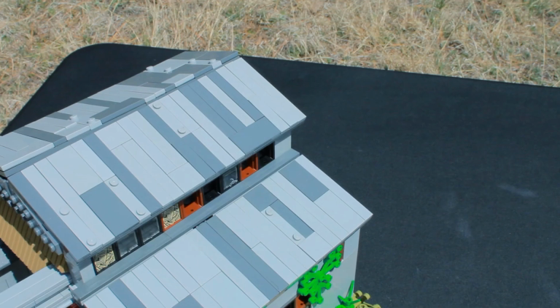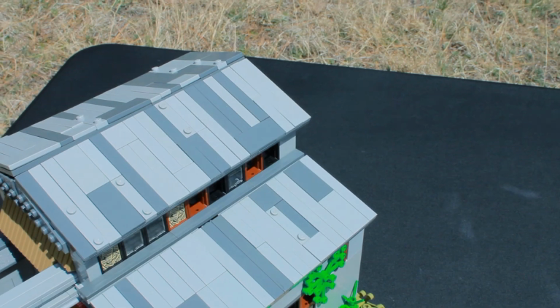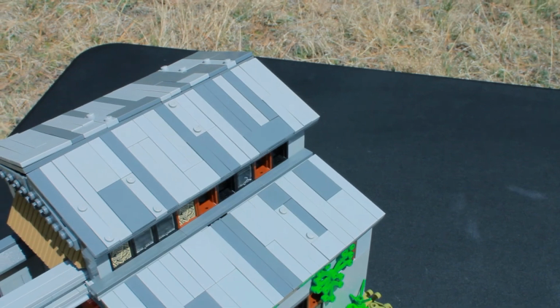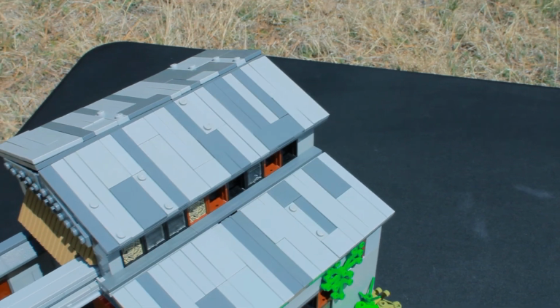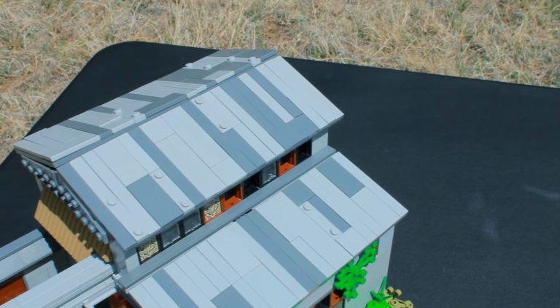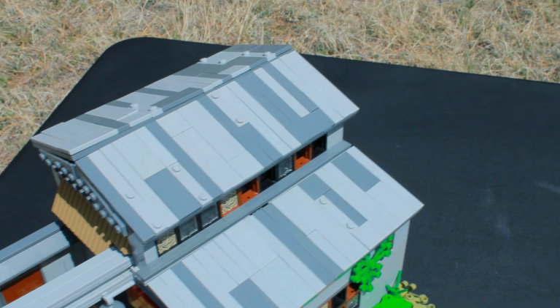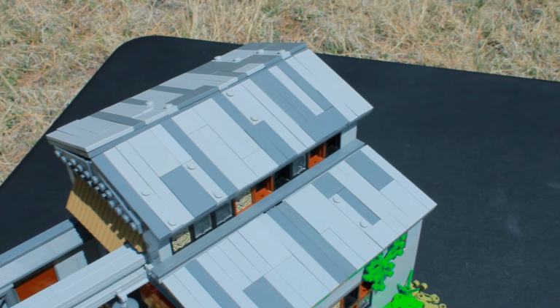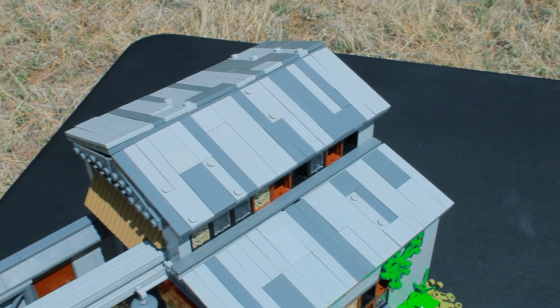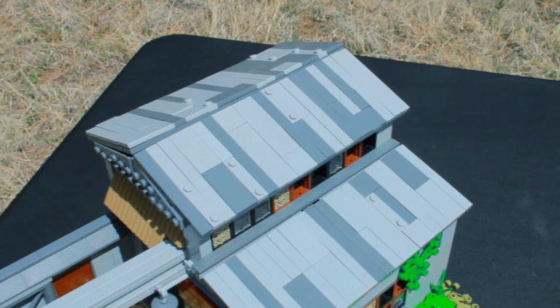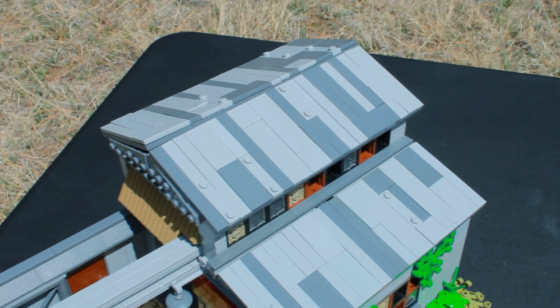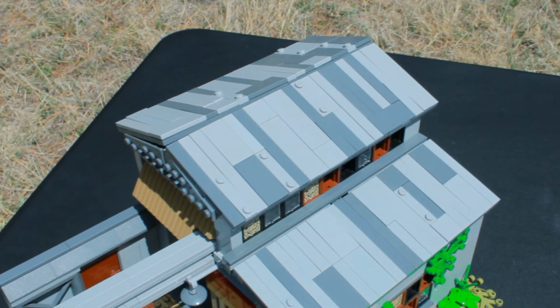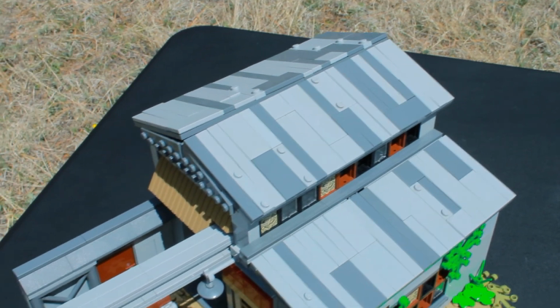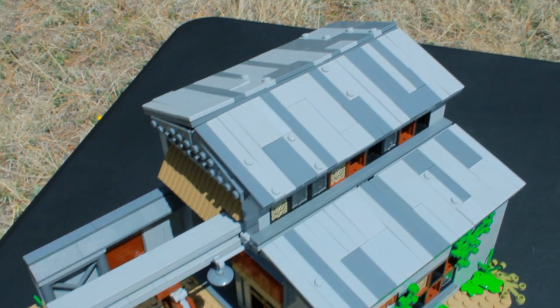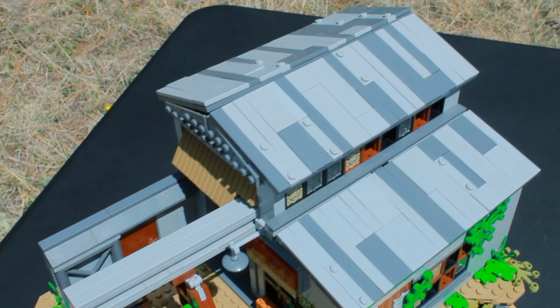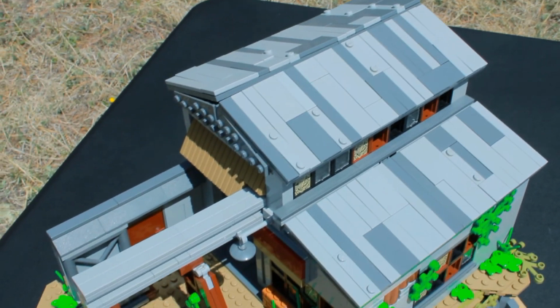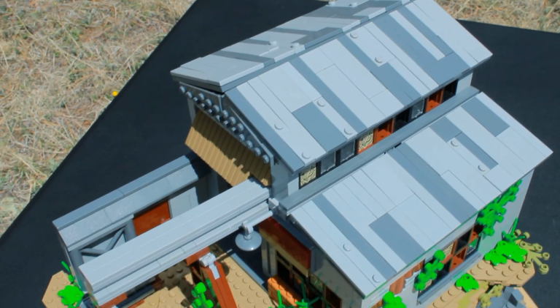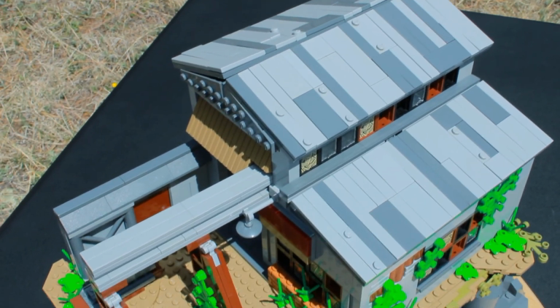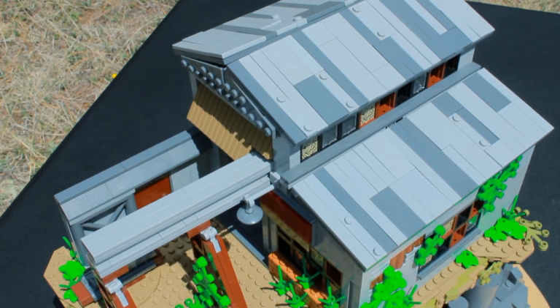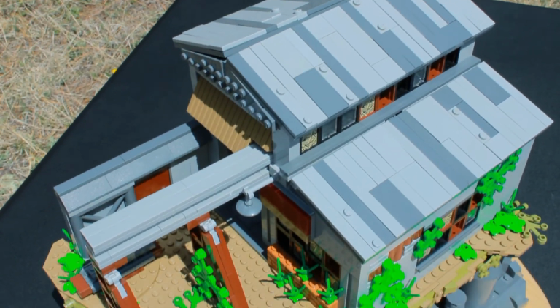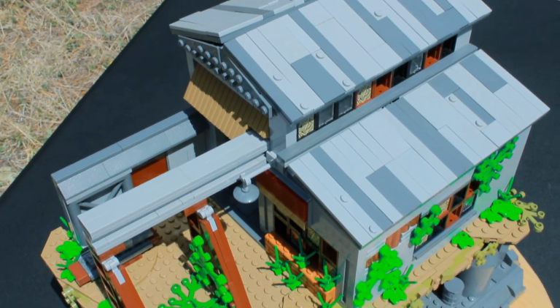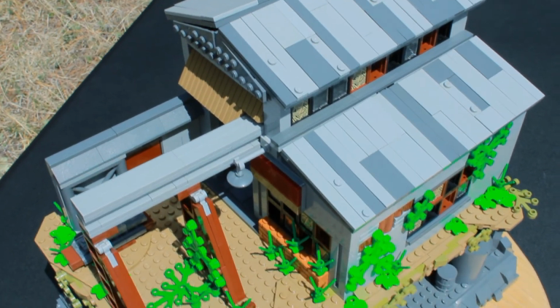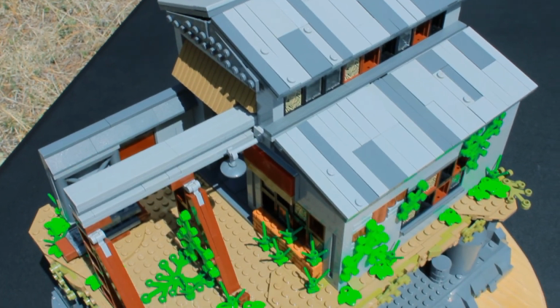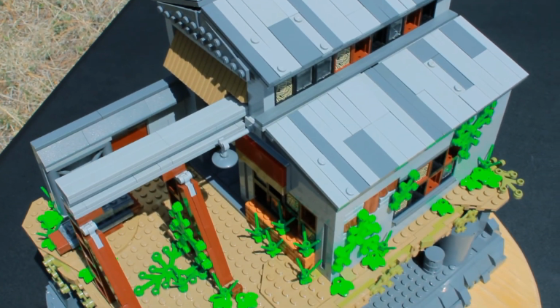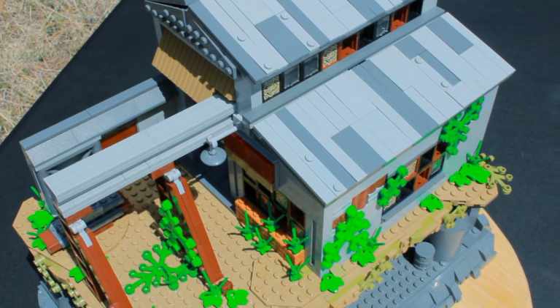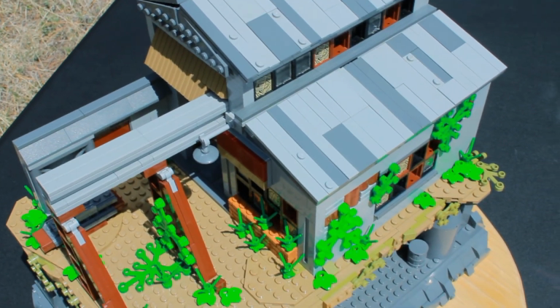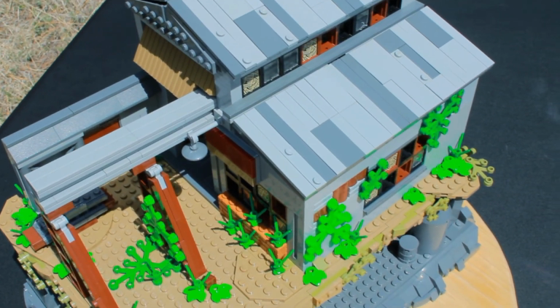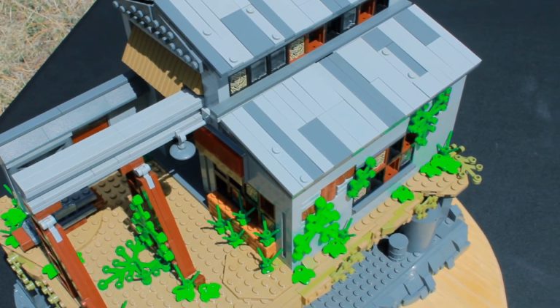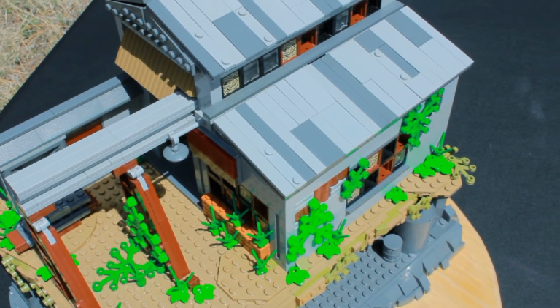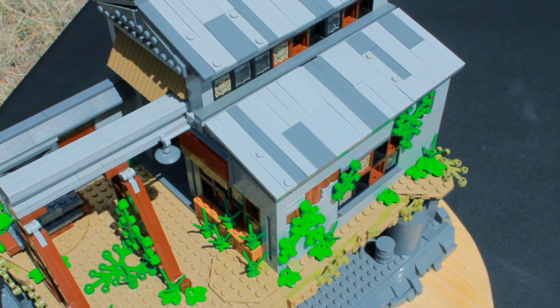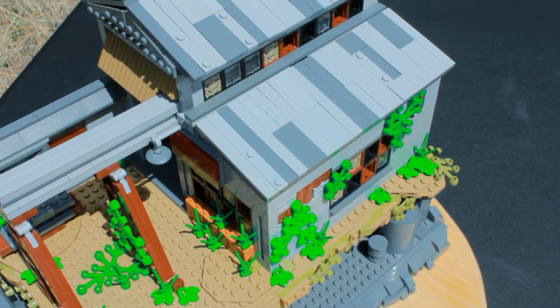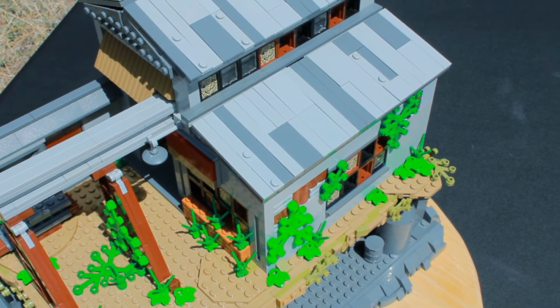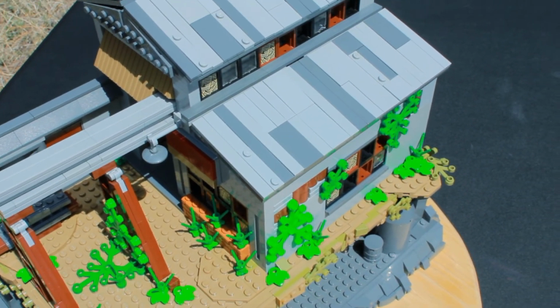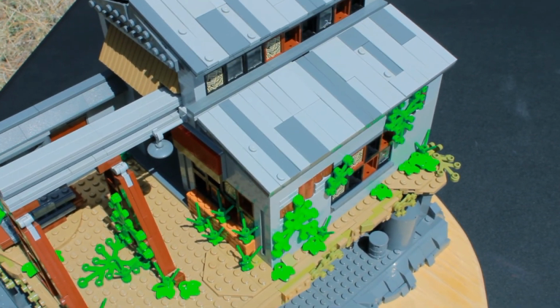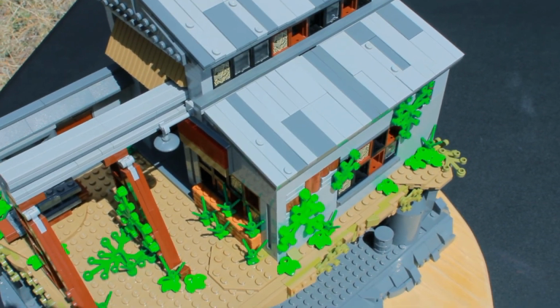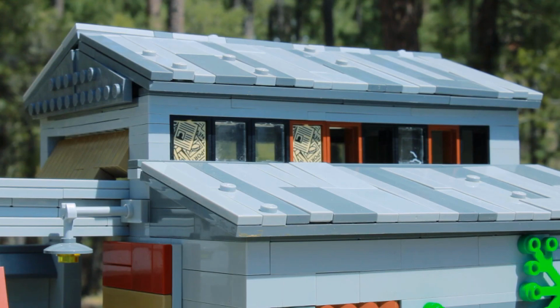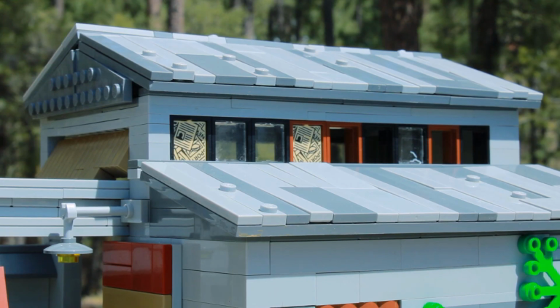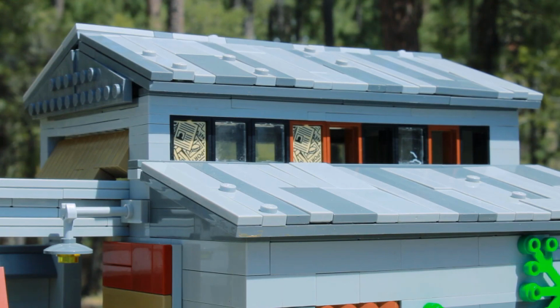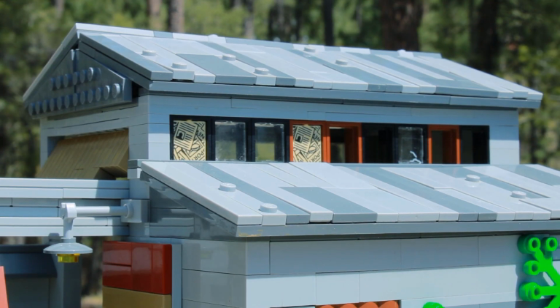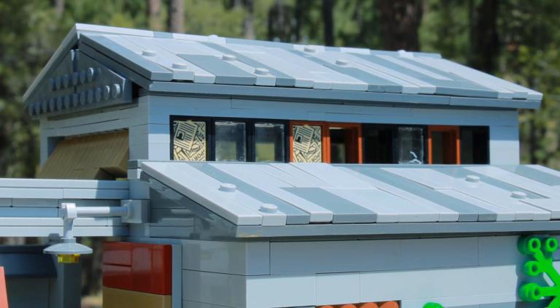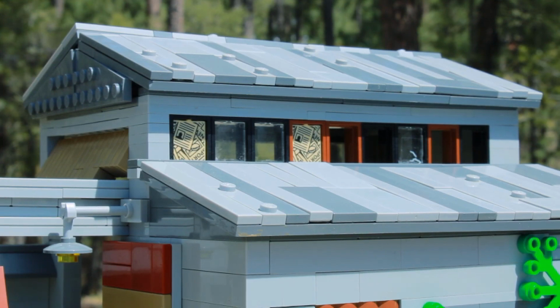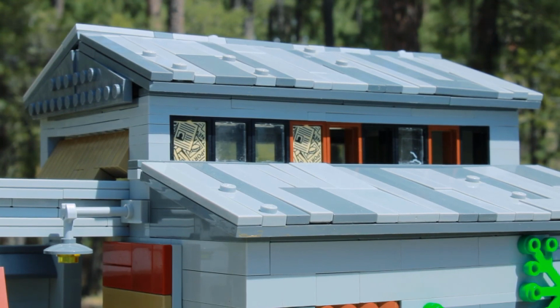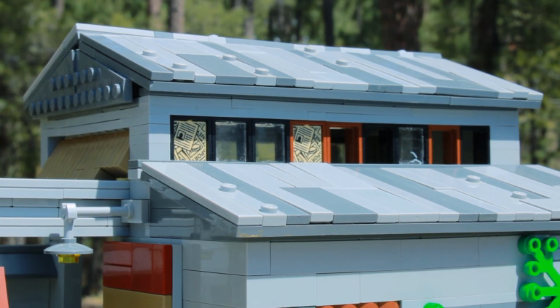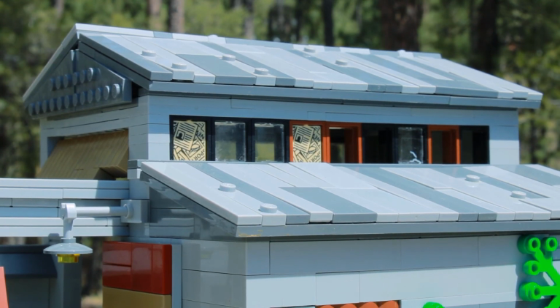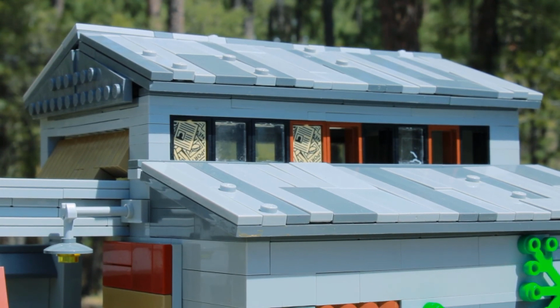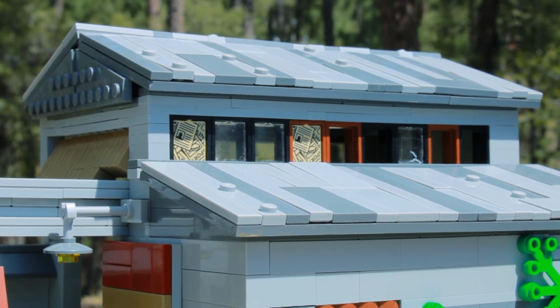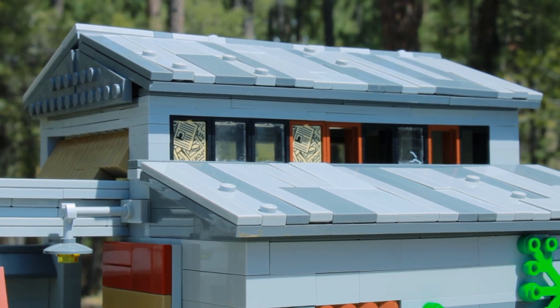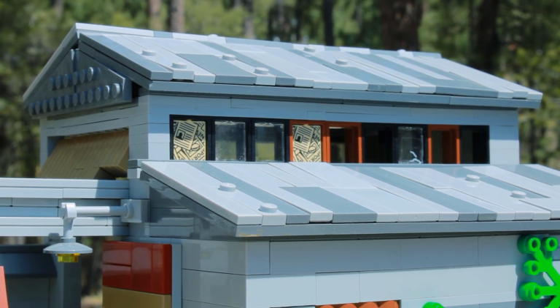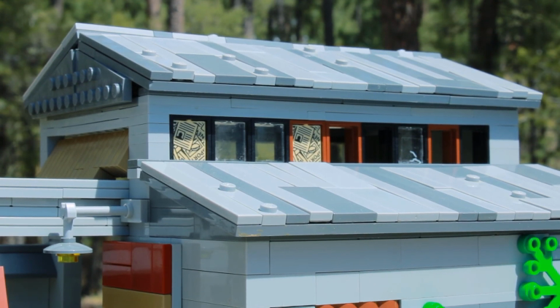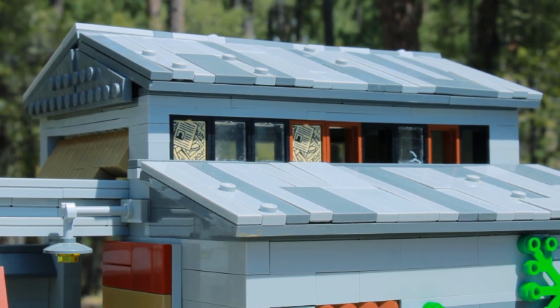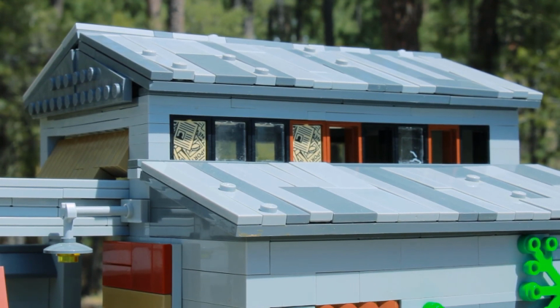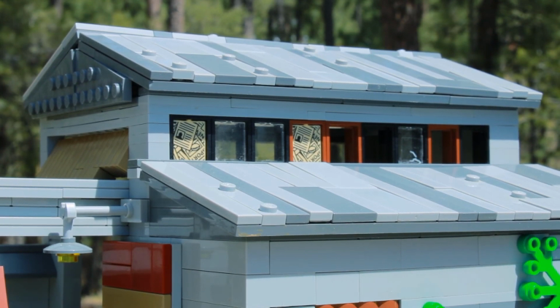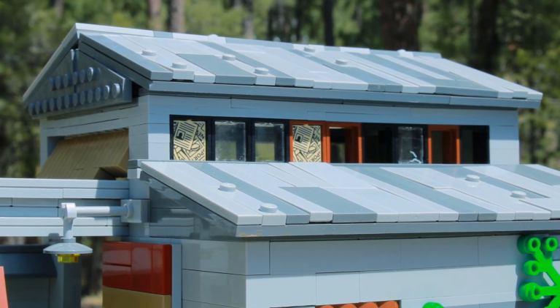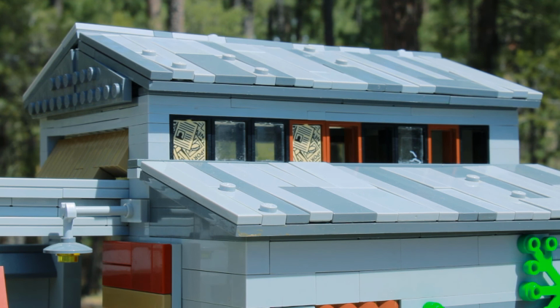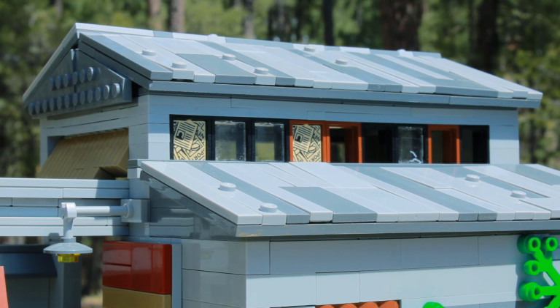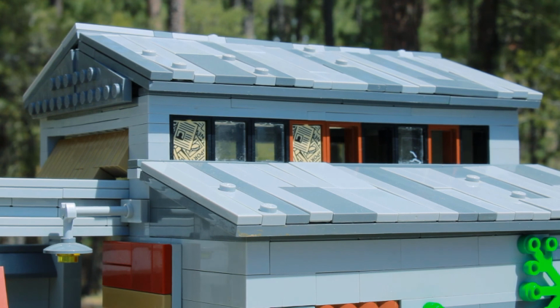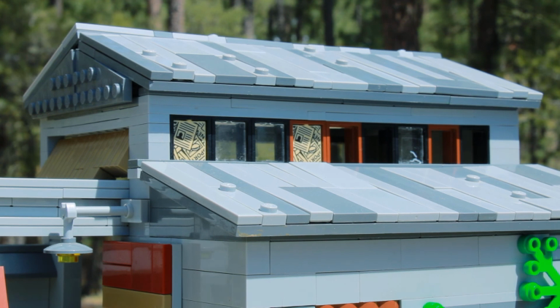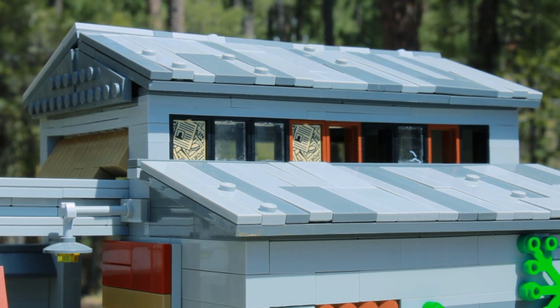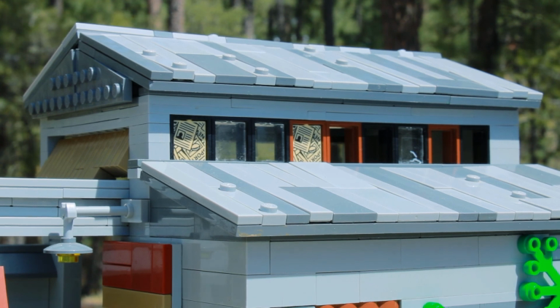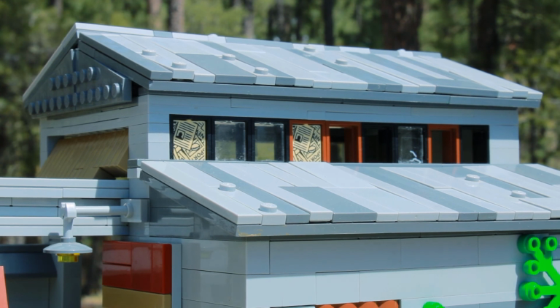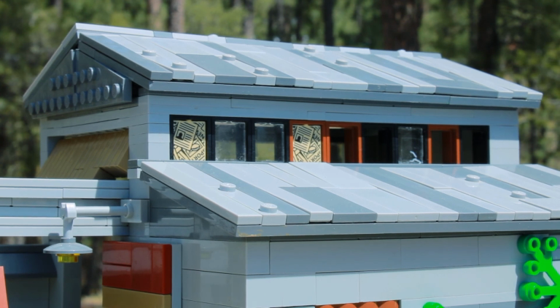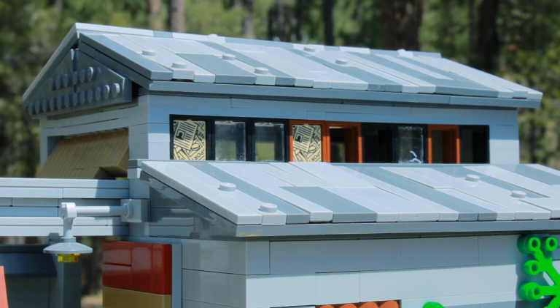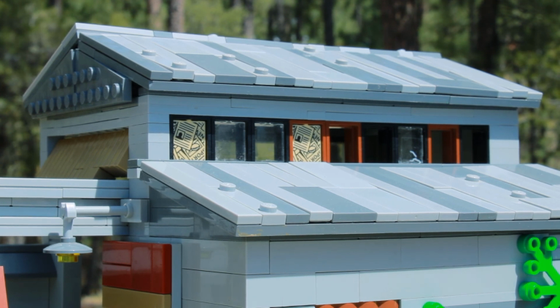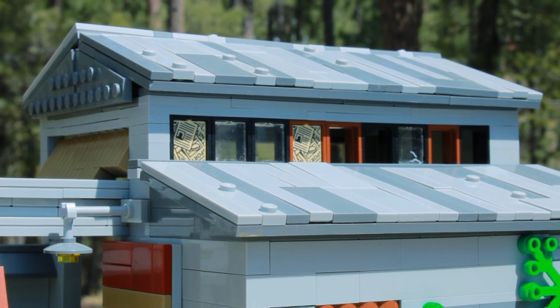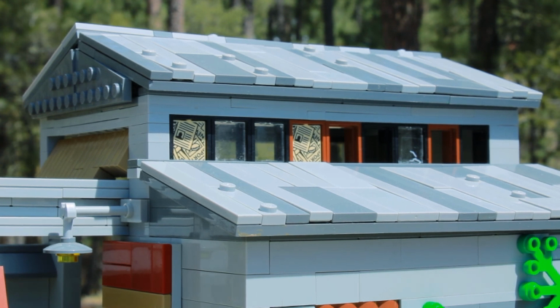So next up we have the roof. I tried to make this look old — I tiled it off with just a ton of different gray tiles, and I like how it turned out.